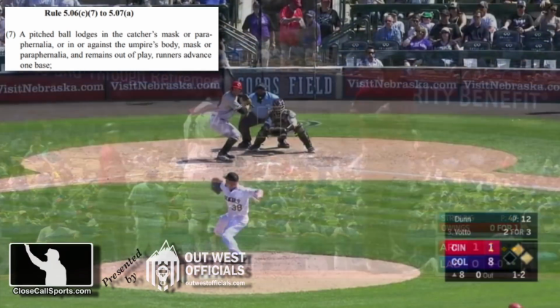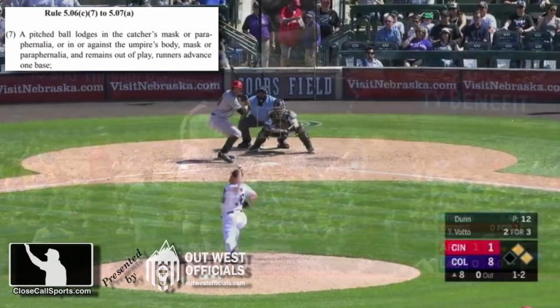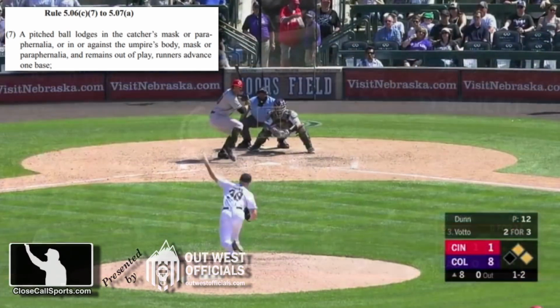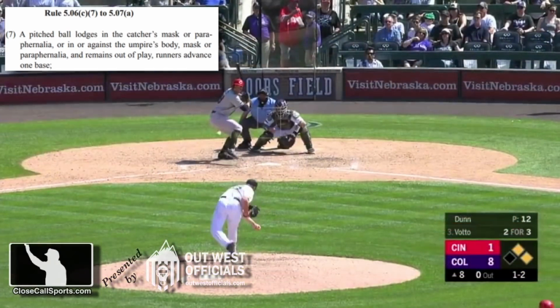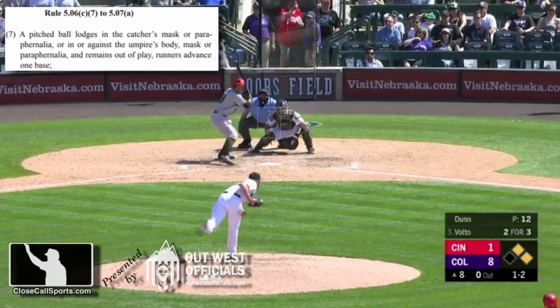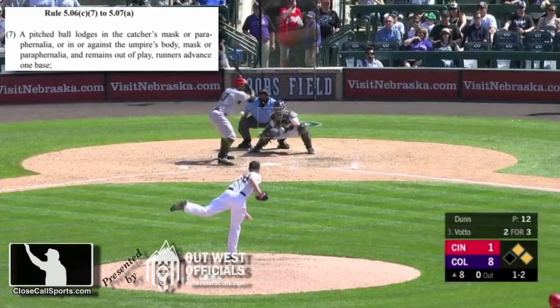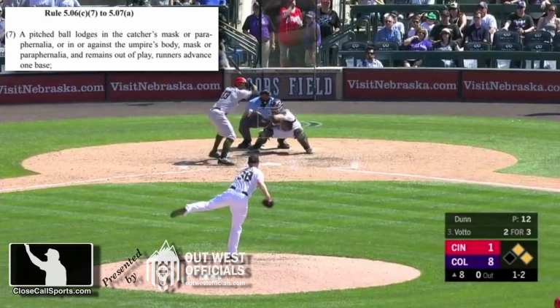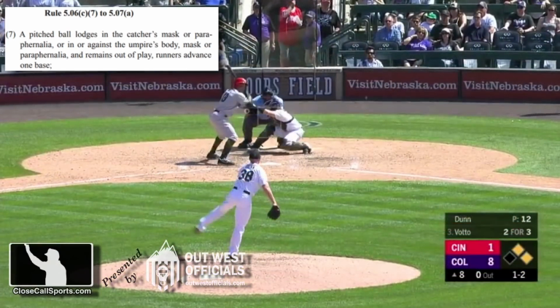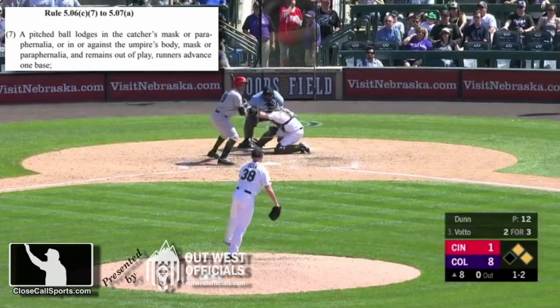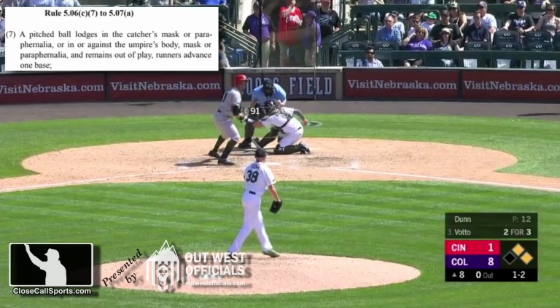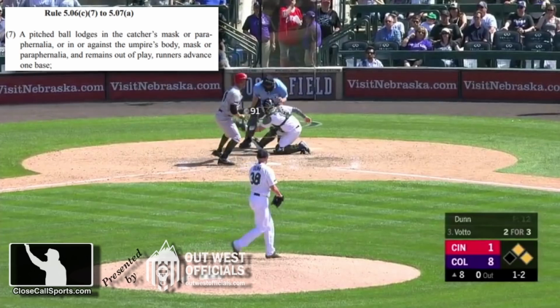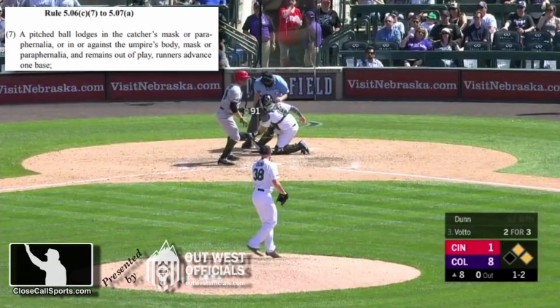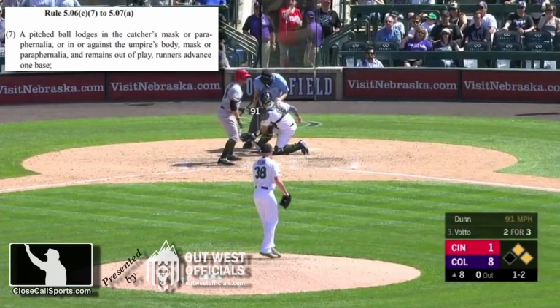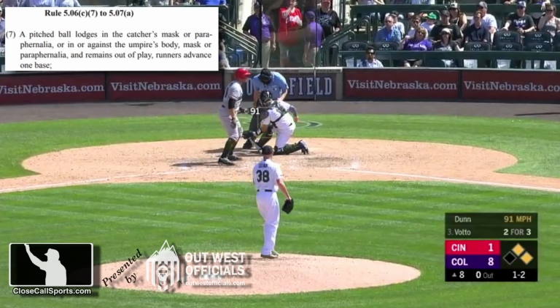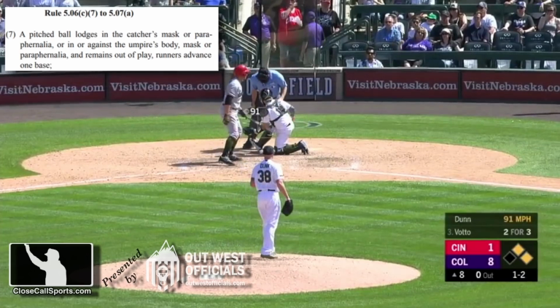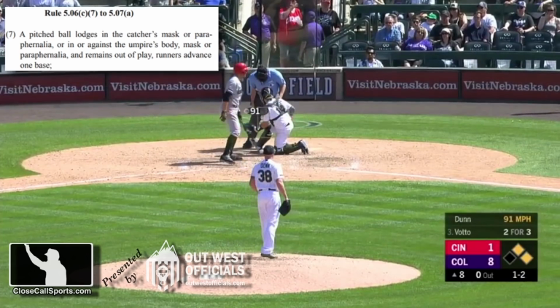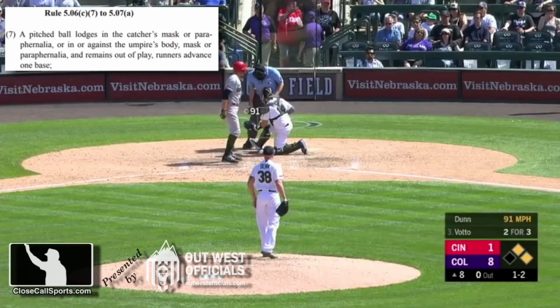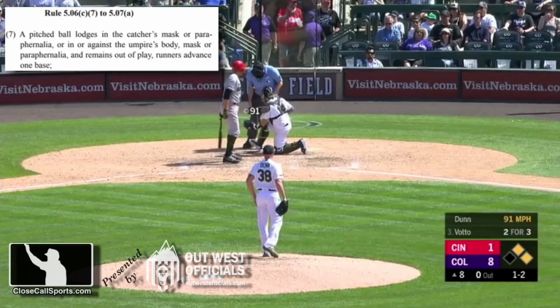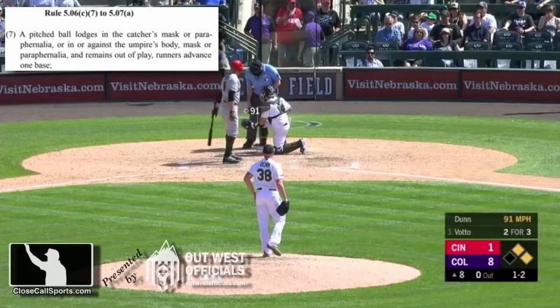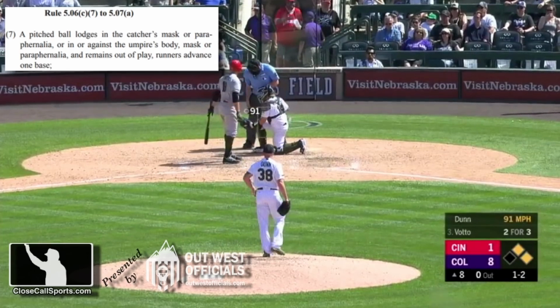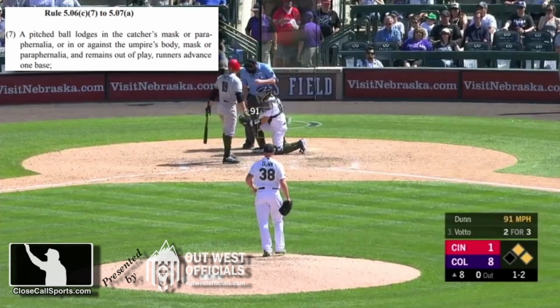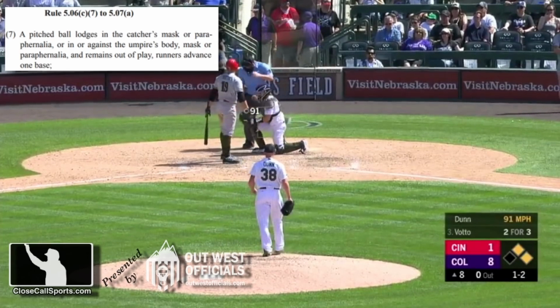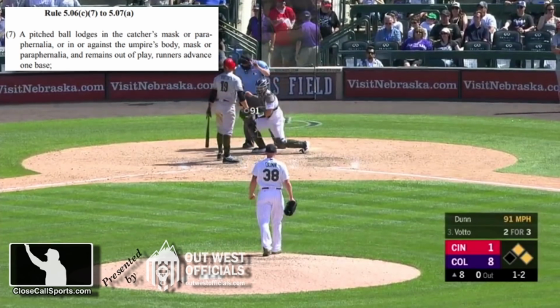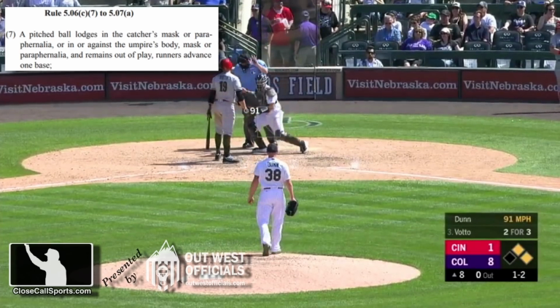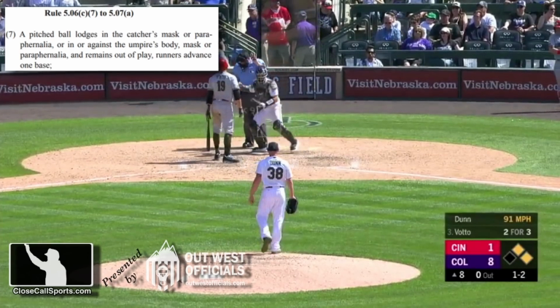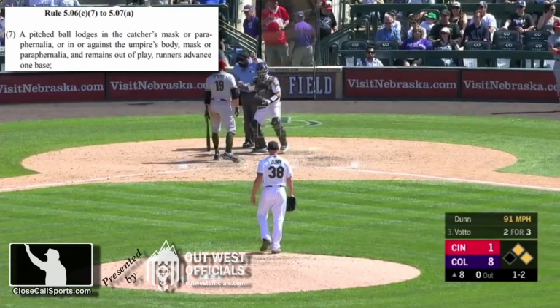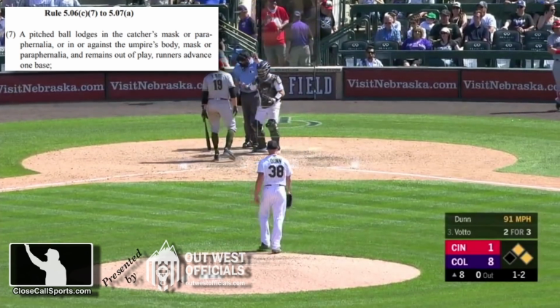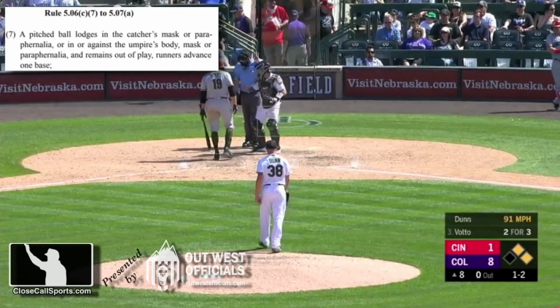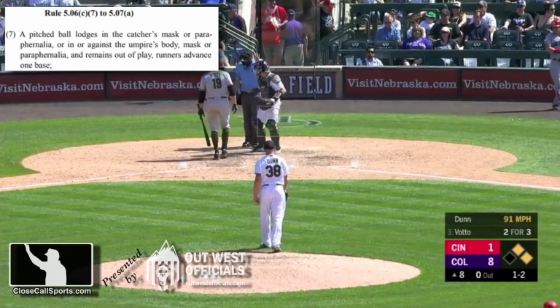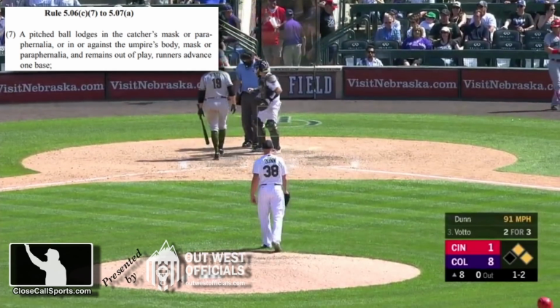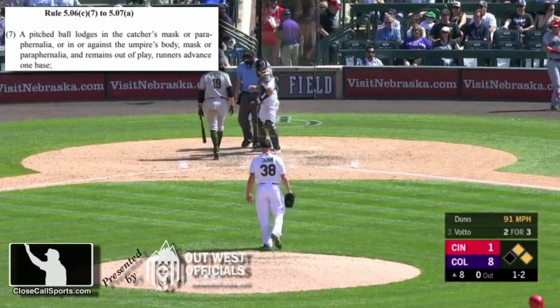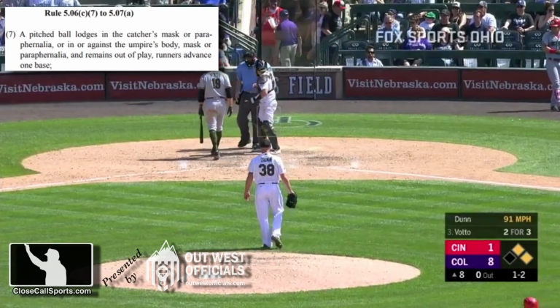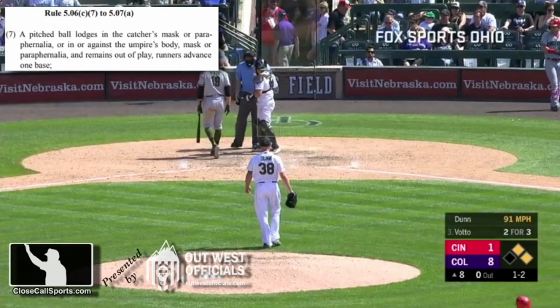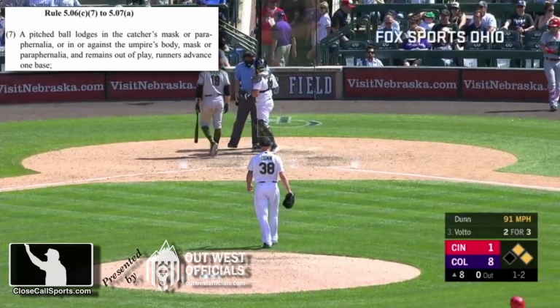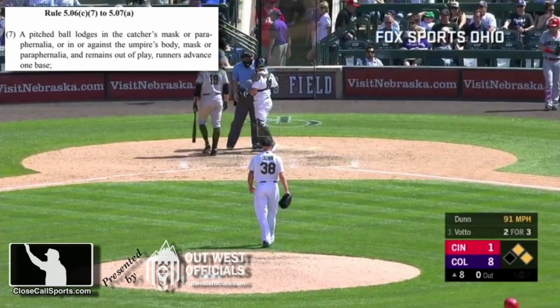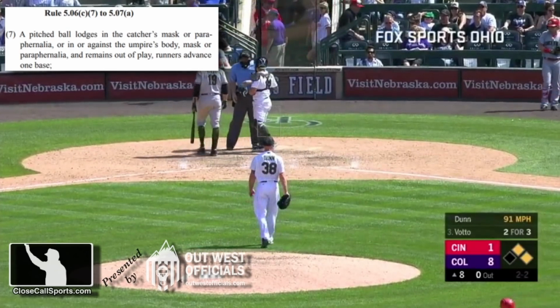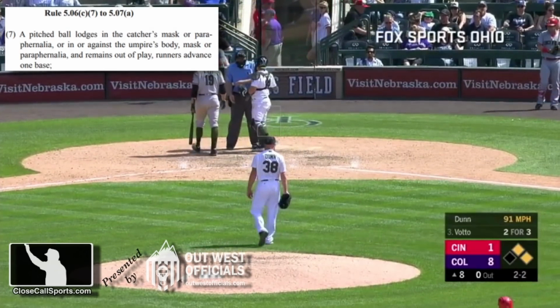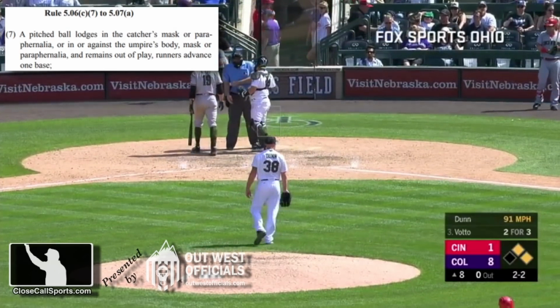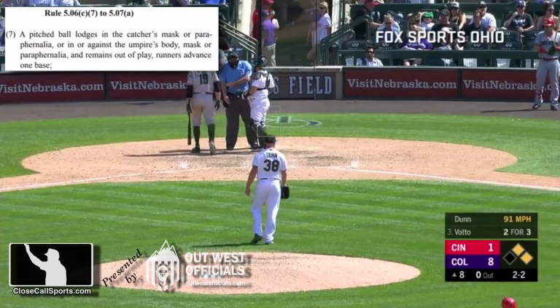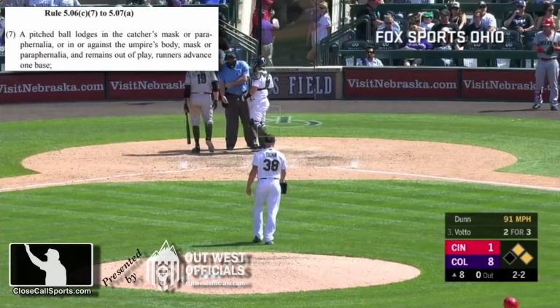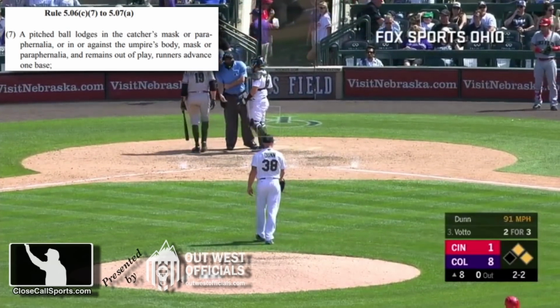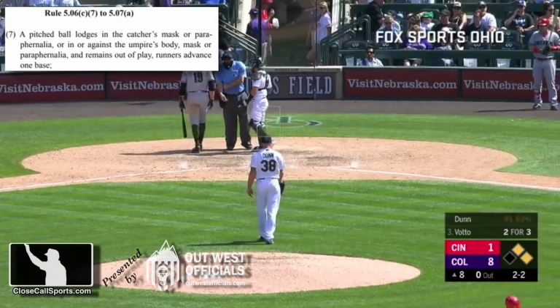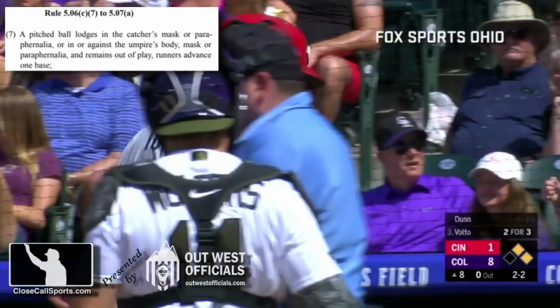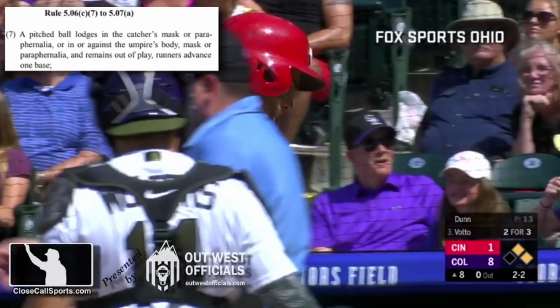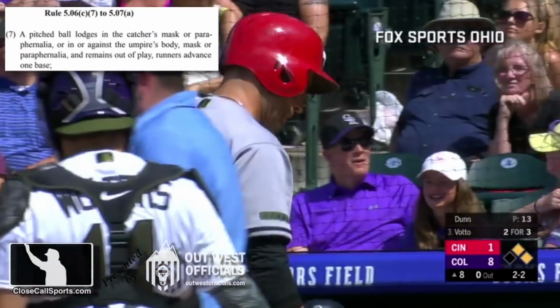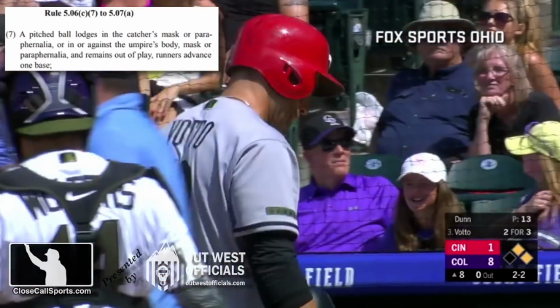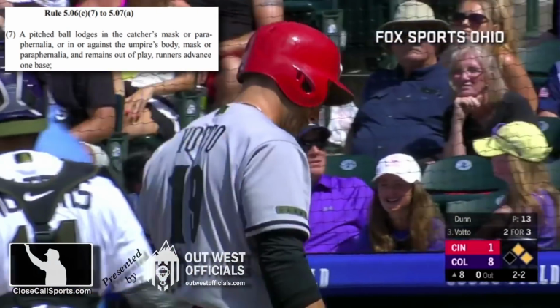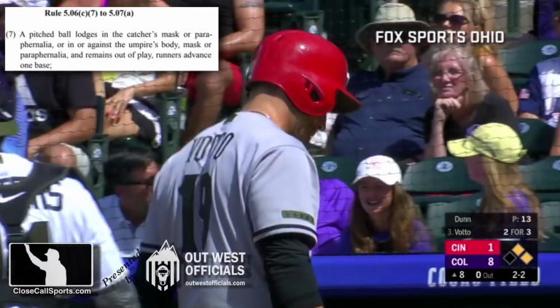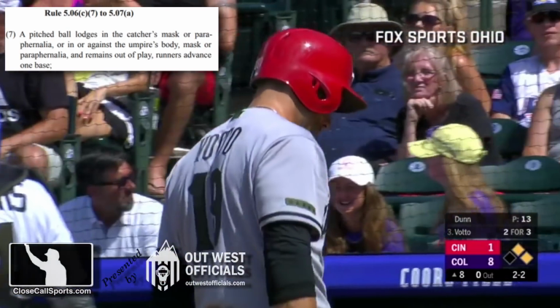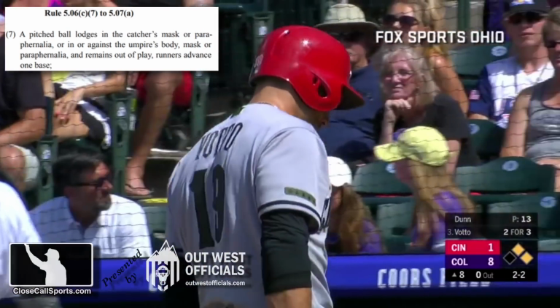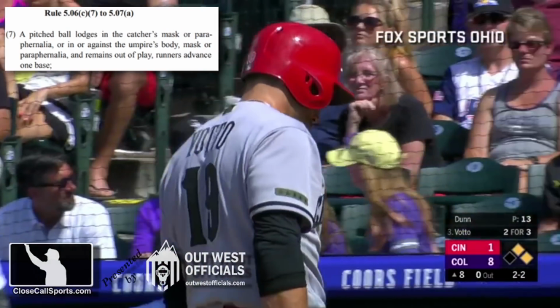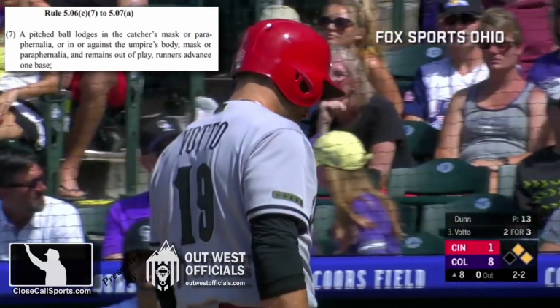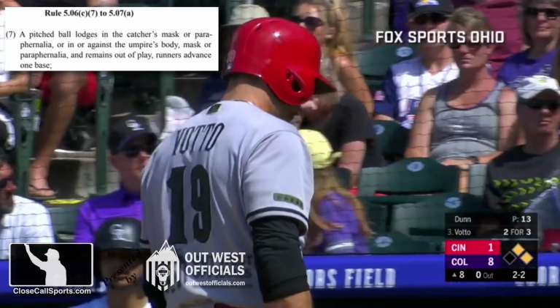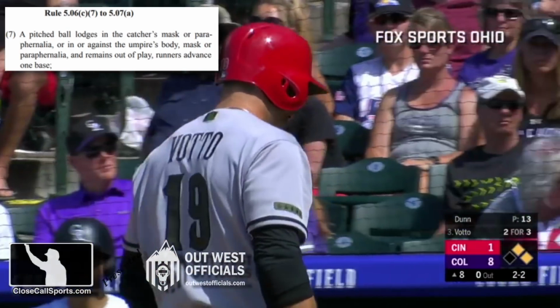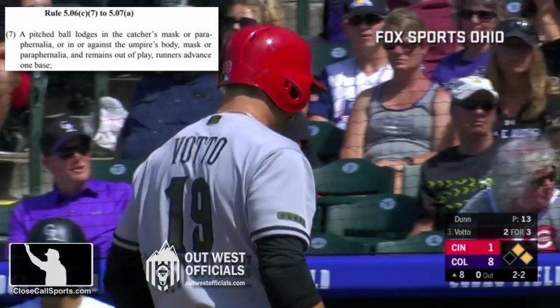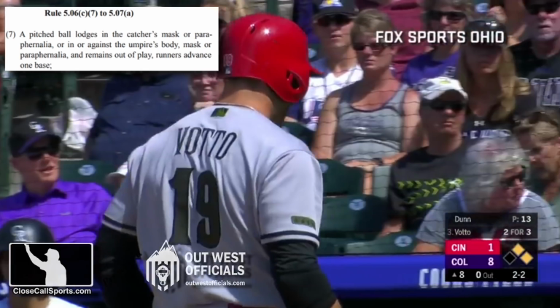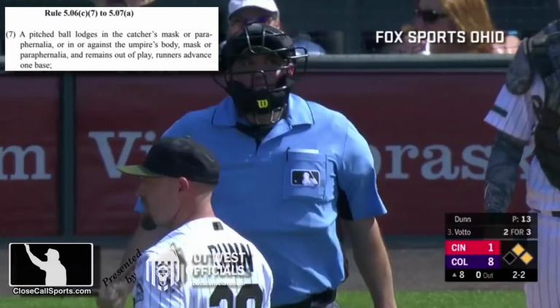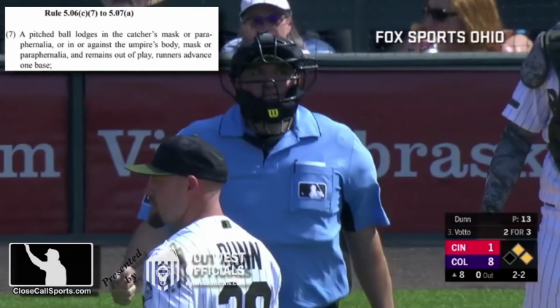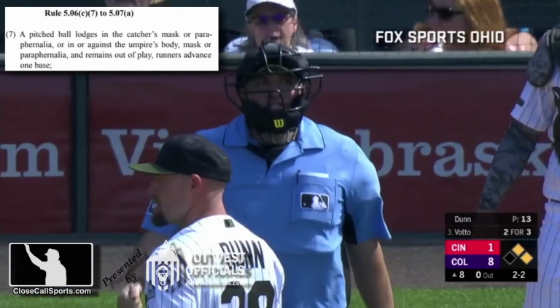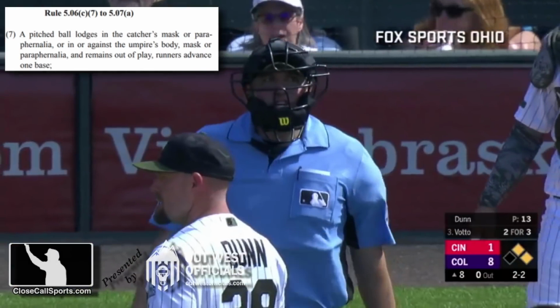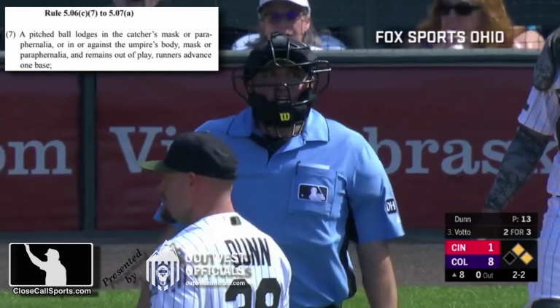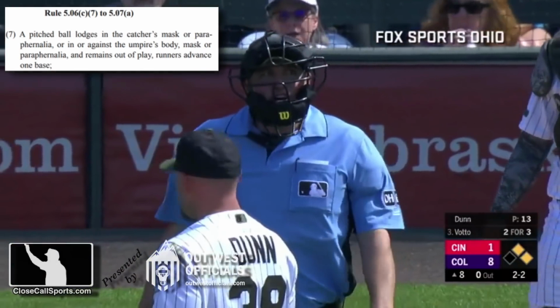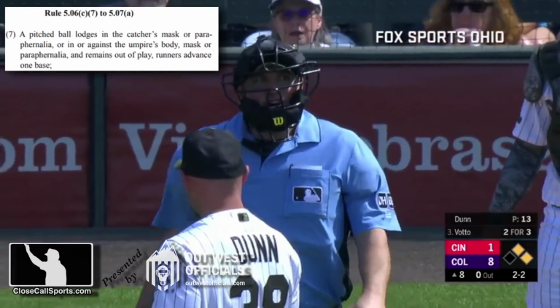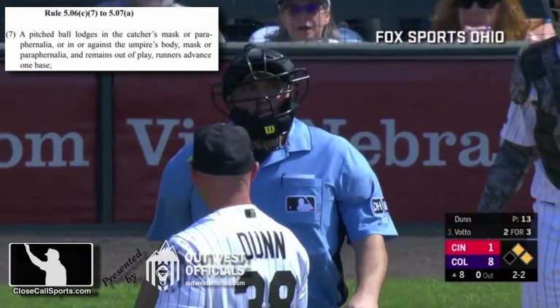And here is an example of a pitched ball lodging against the umpire's body. Runners get an extra base.